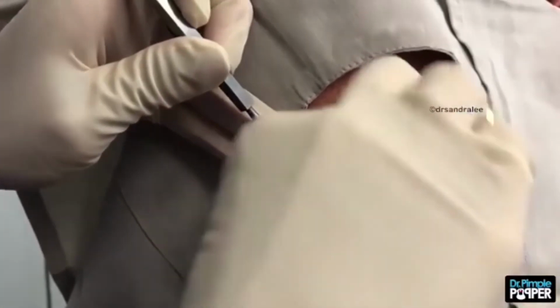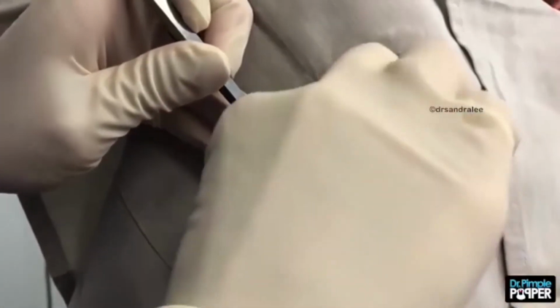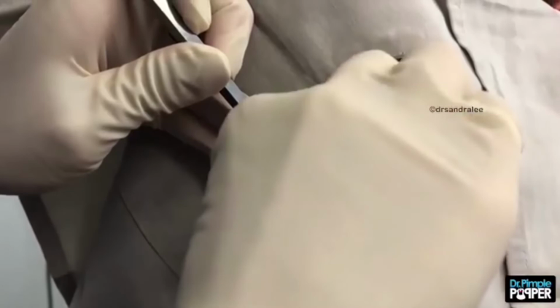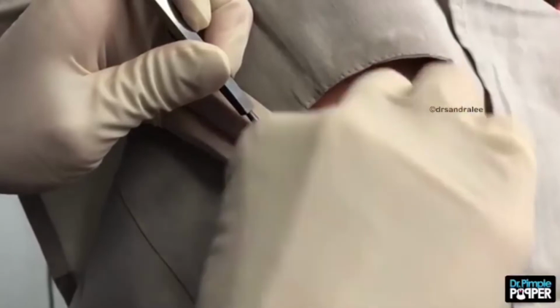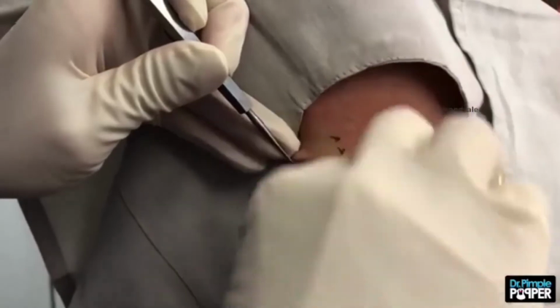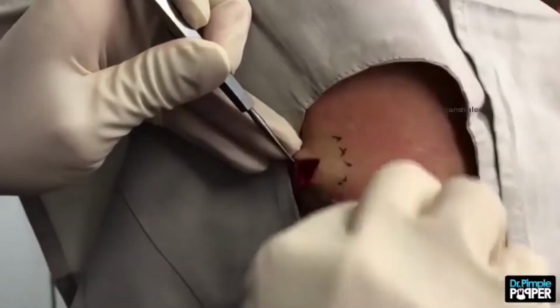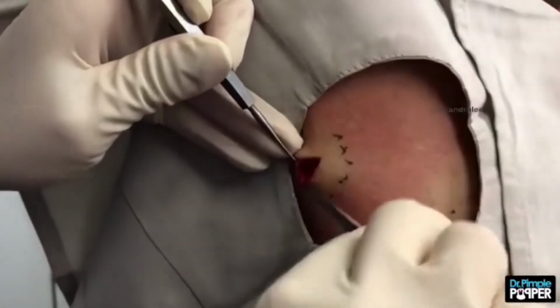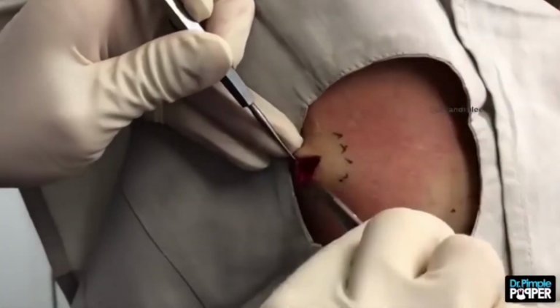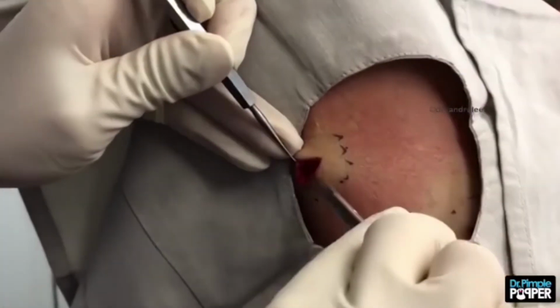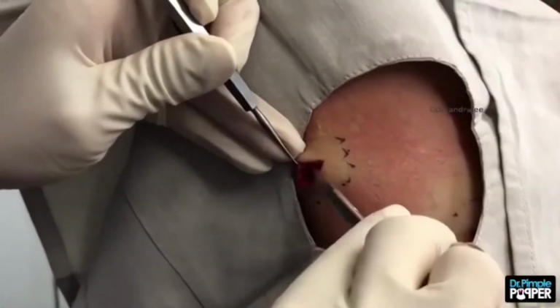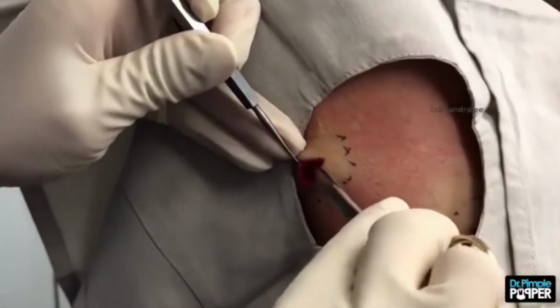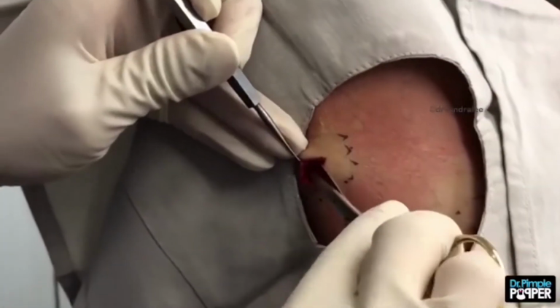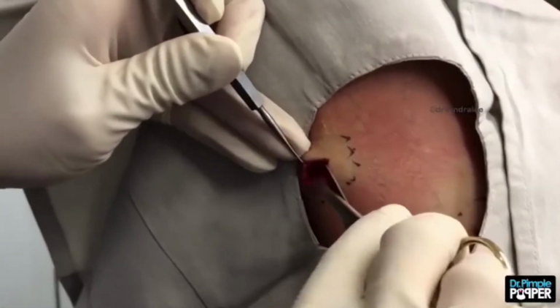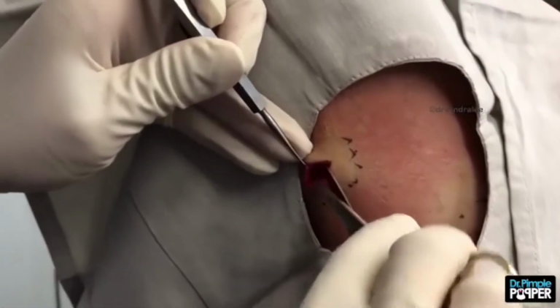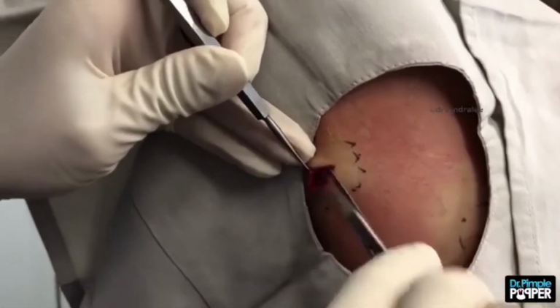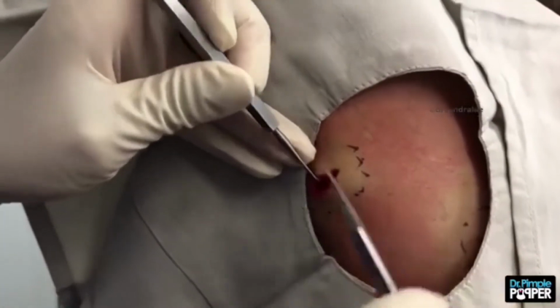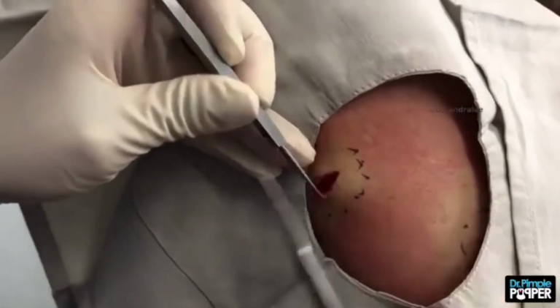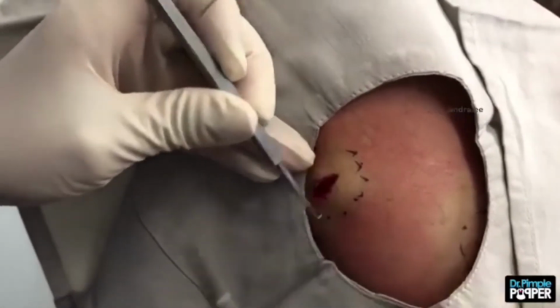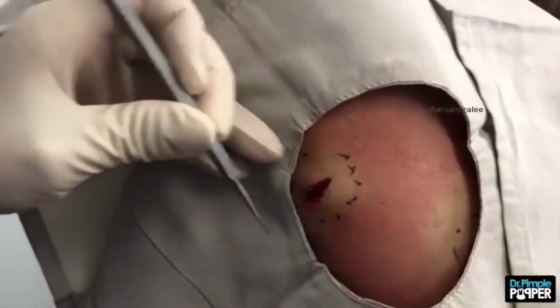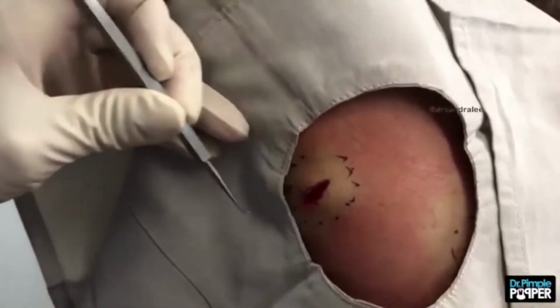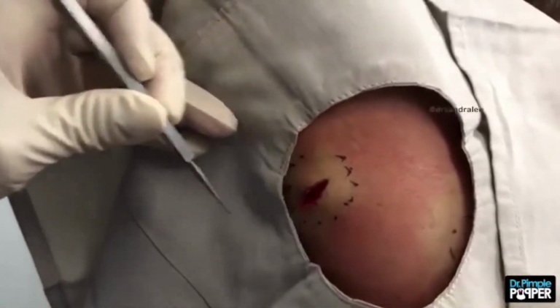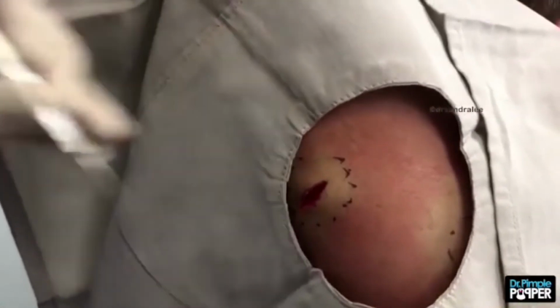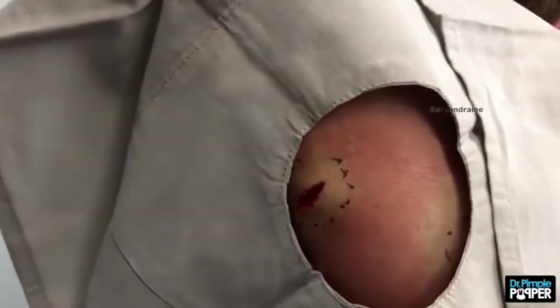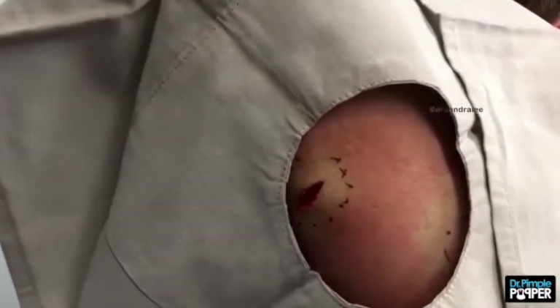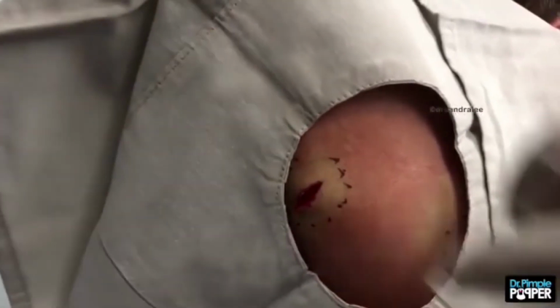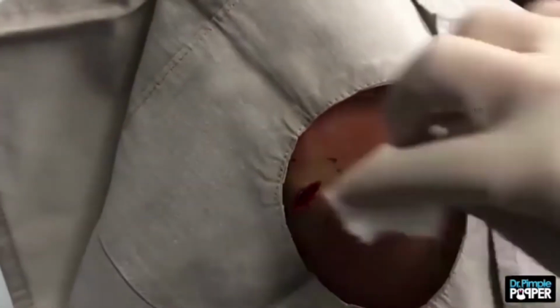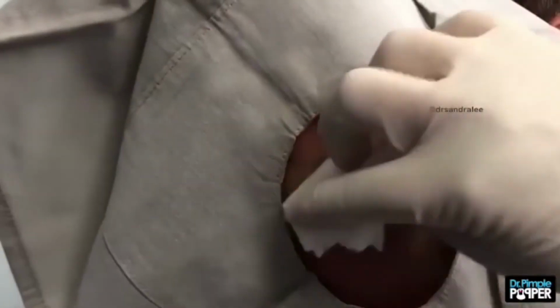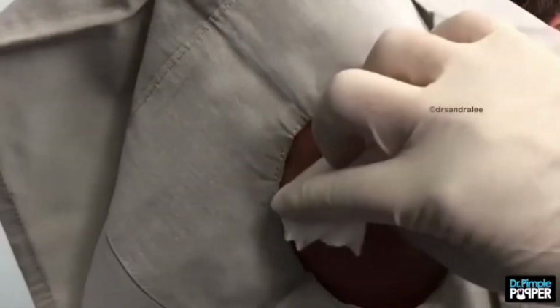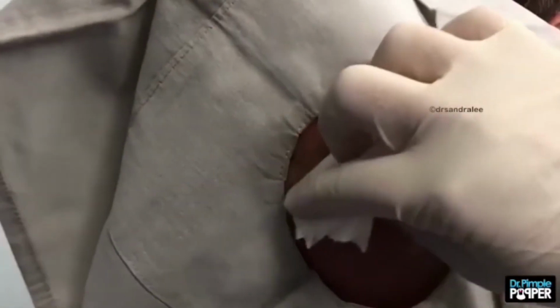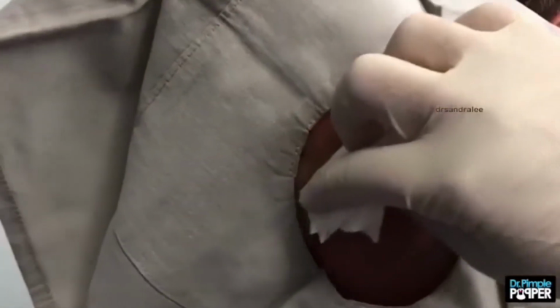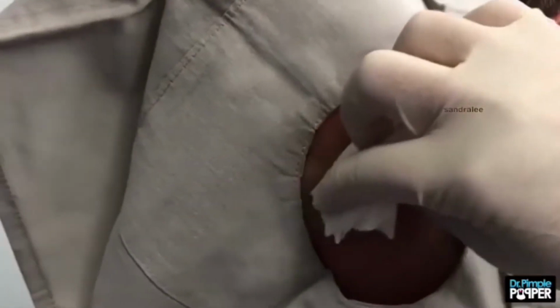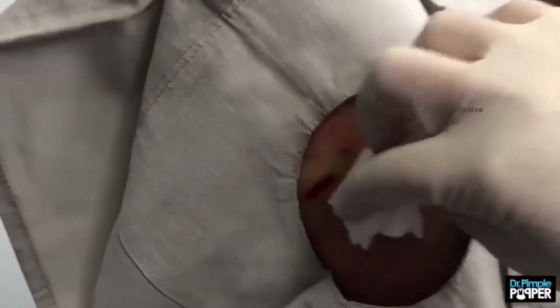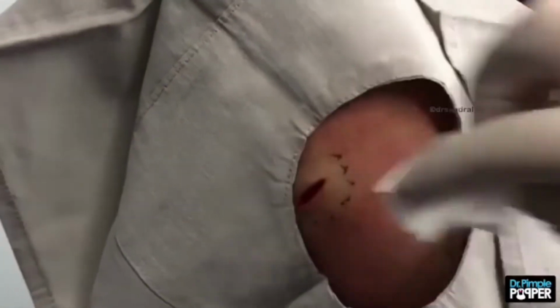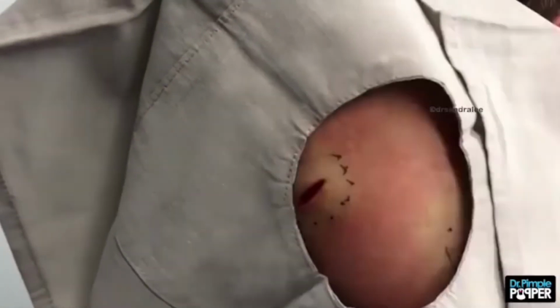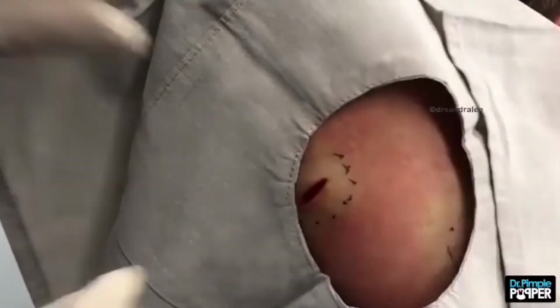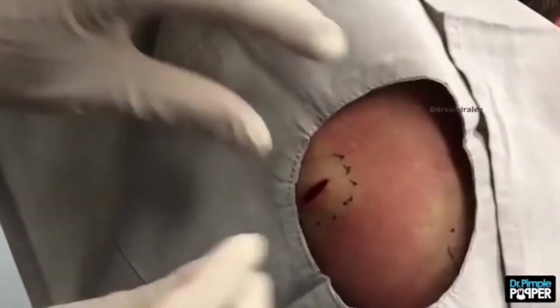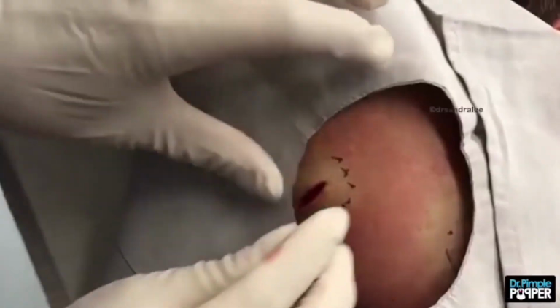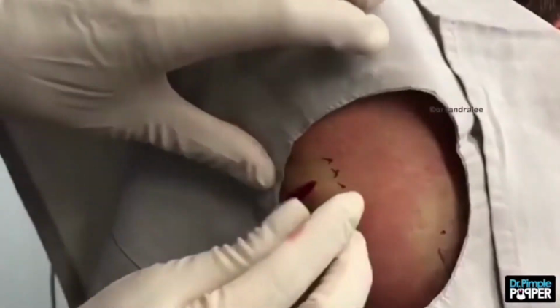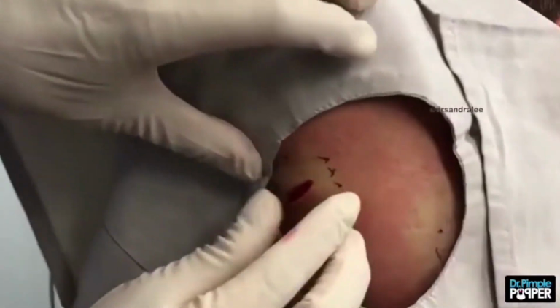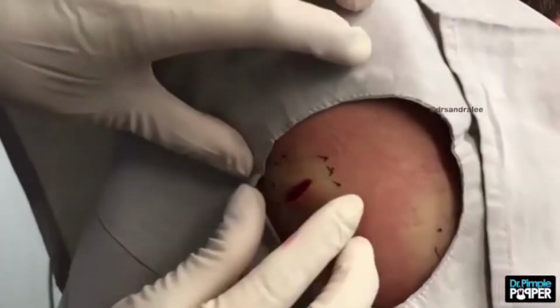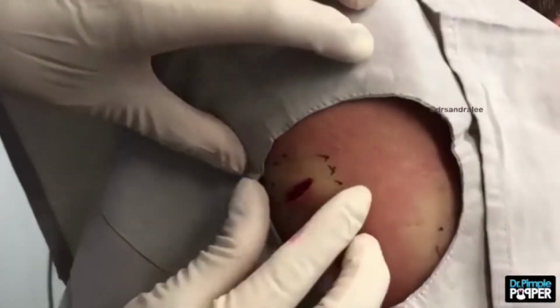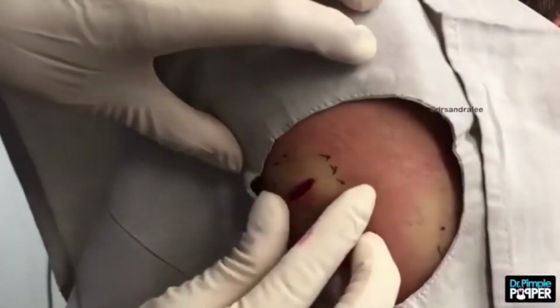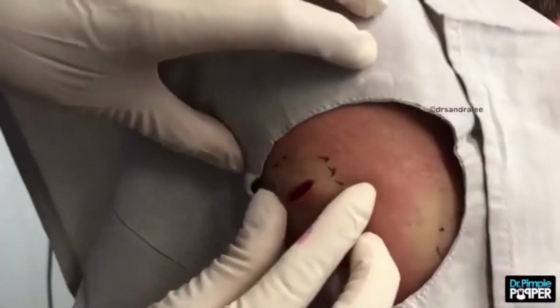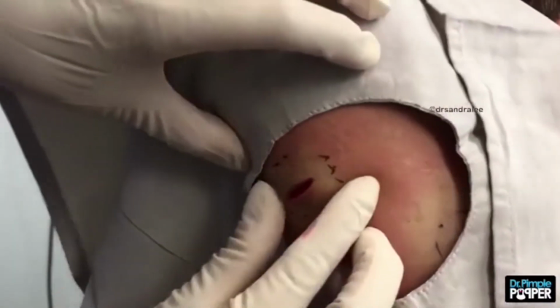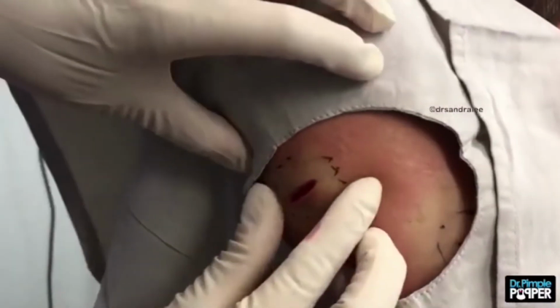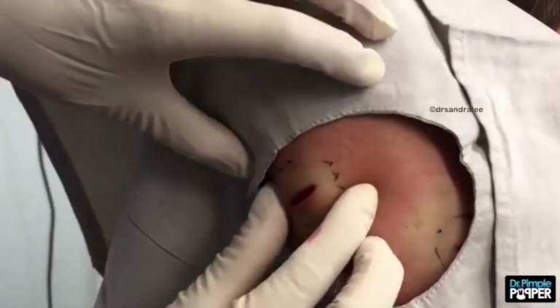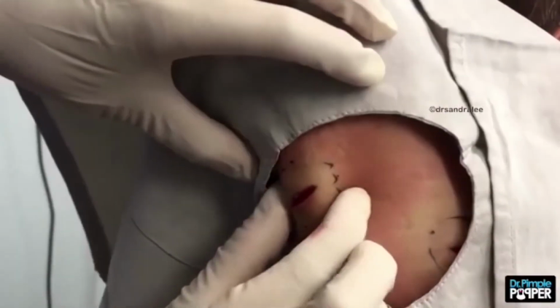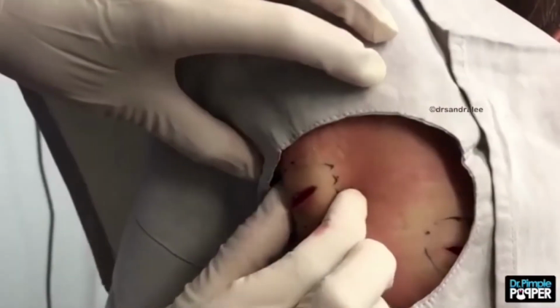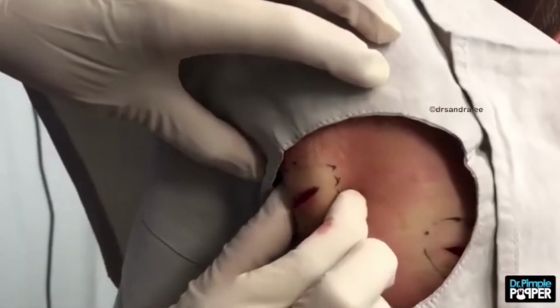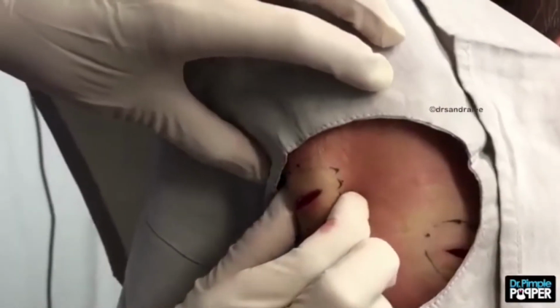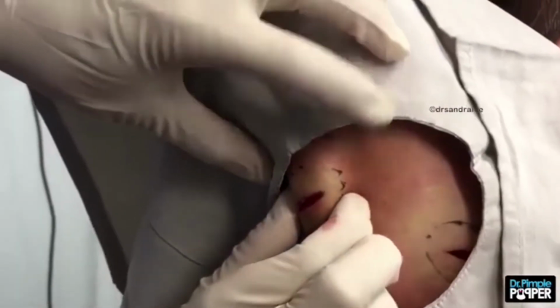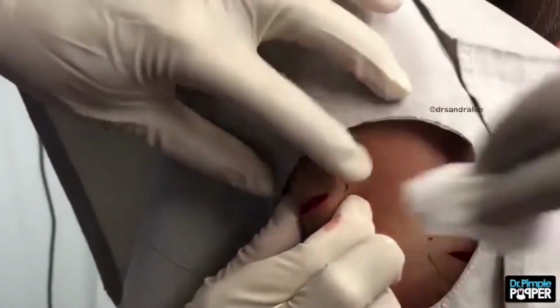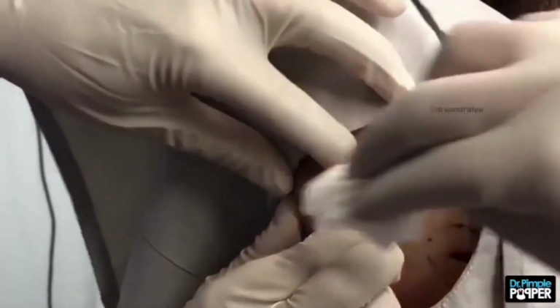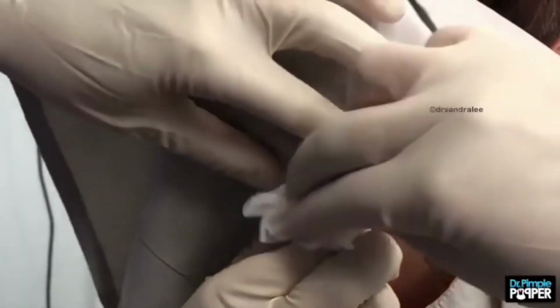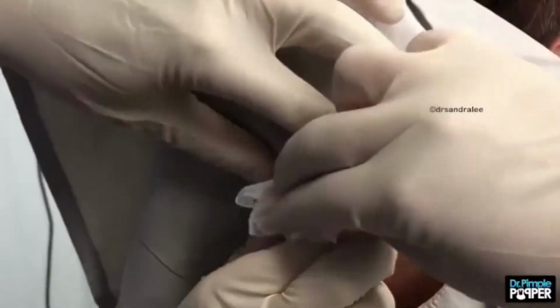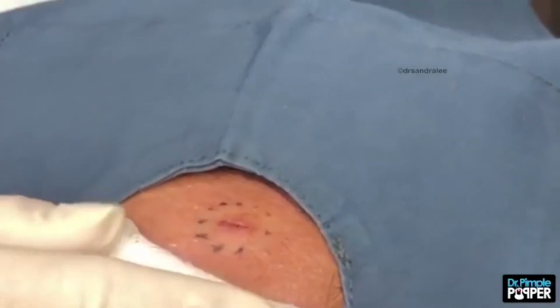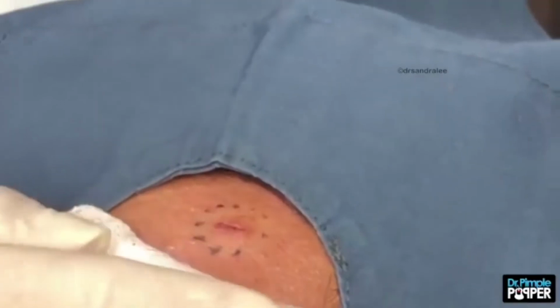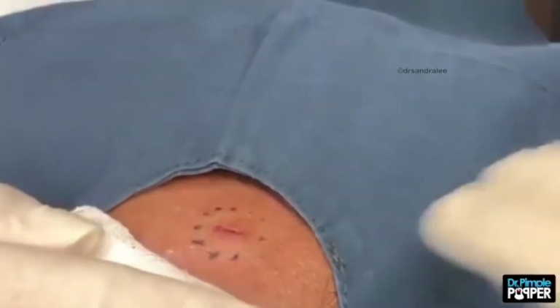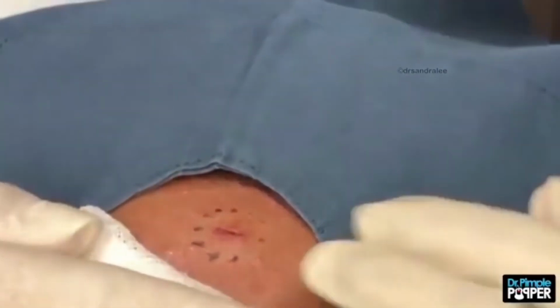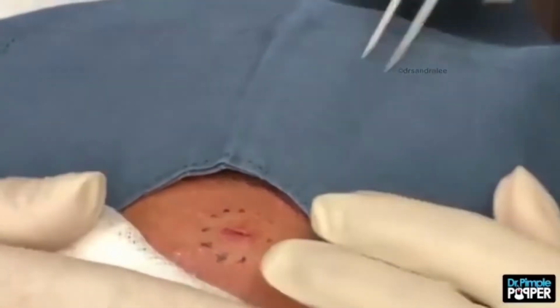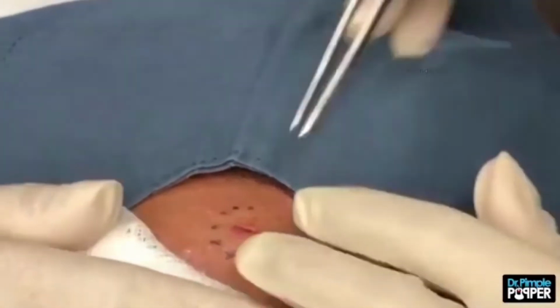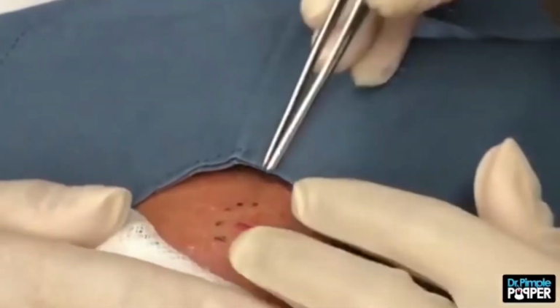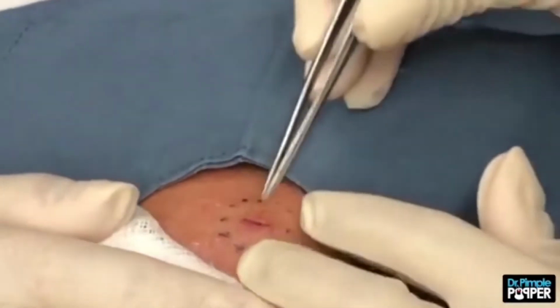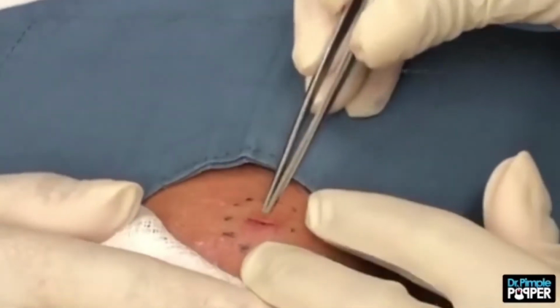In this case, Dr. Lee manages to free them with no more than a couple of quick squeezes. Another satisfied patient.